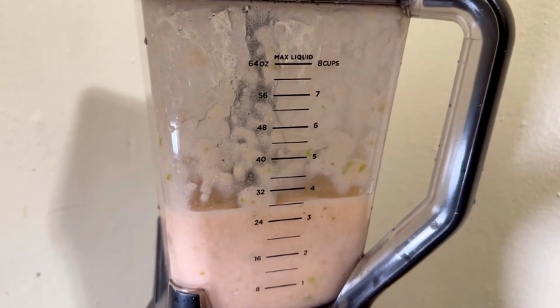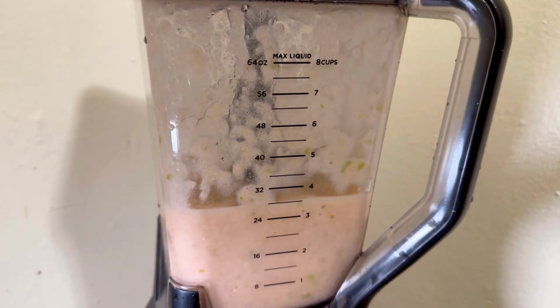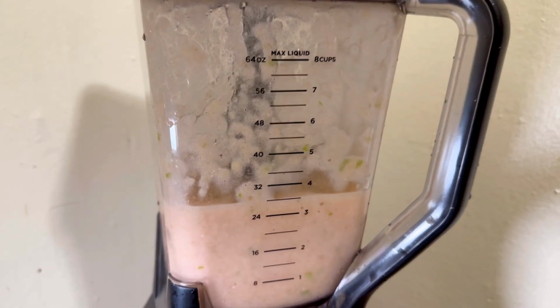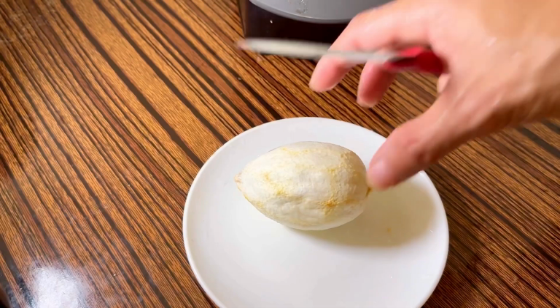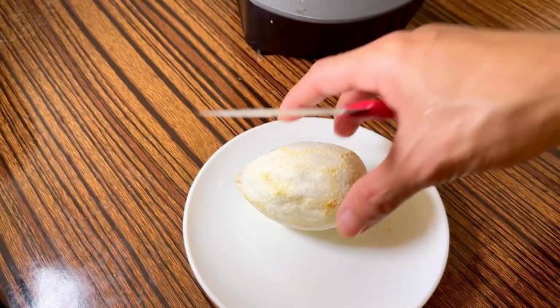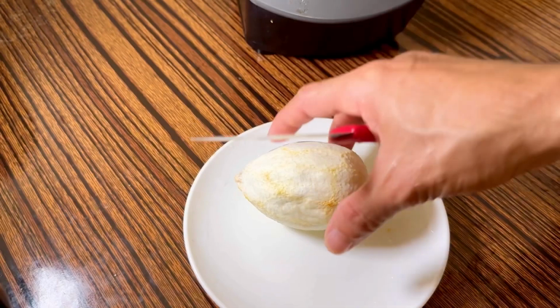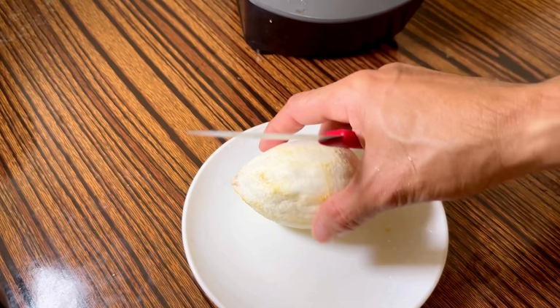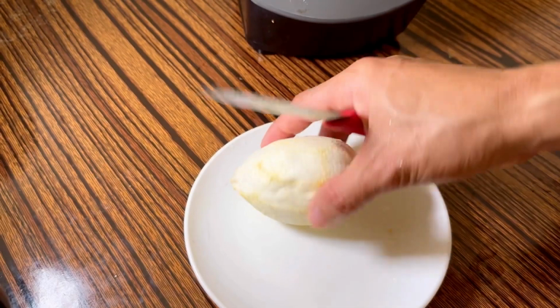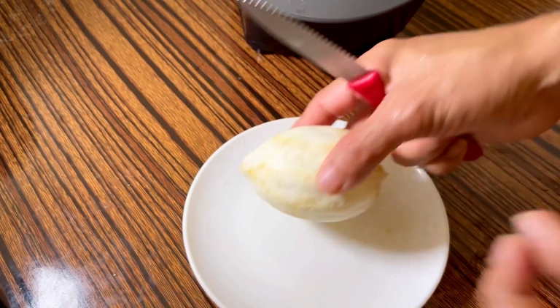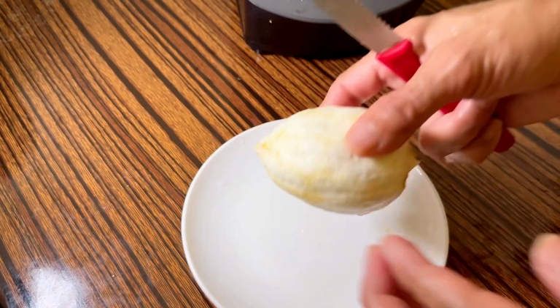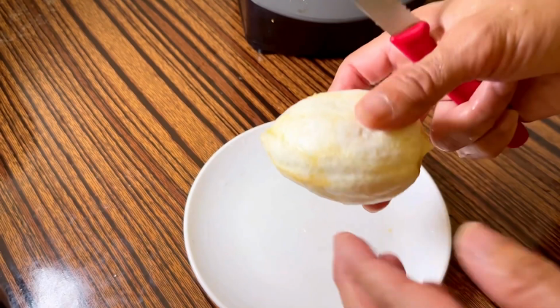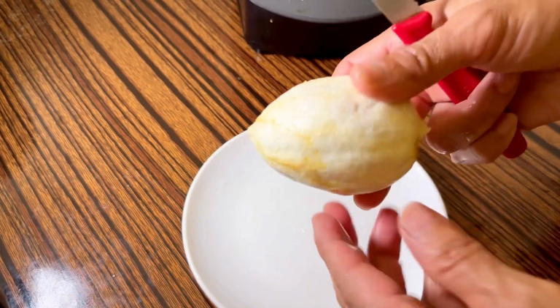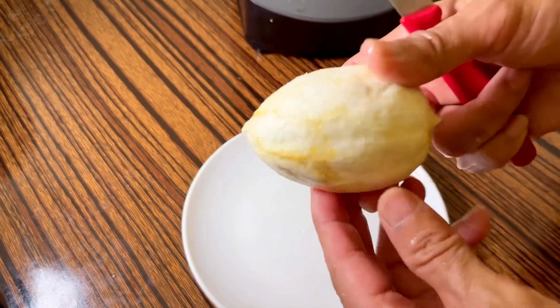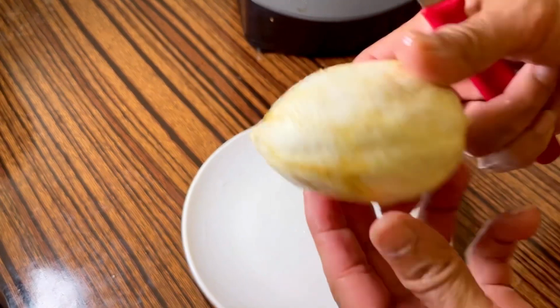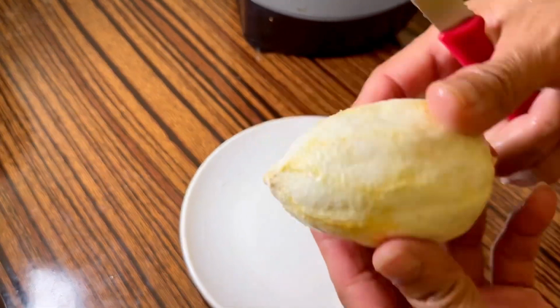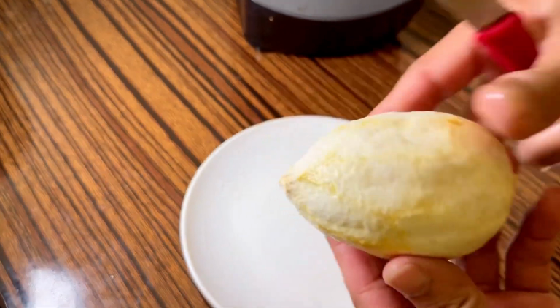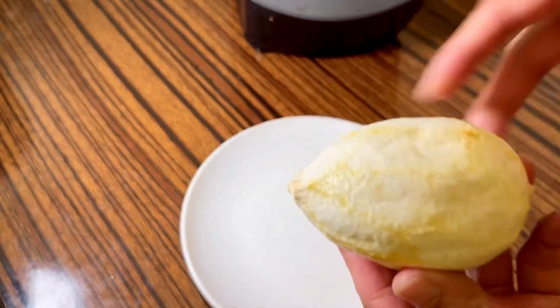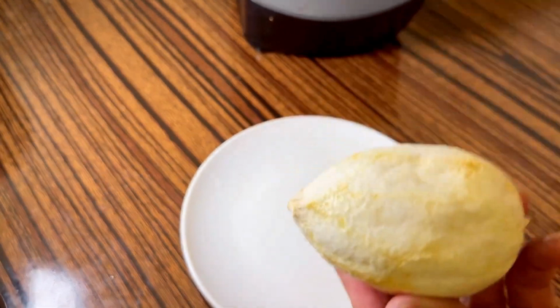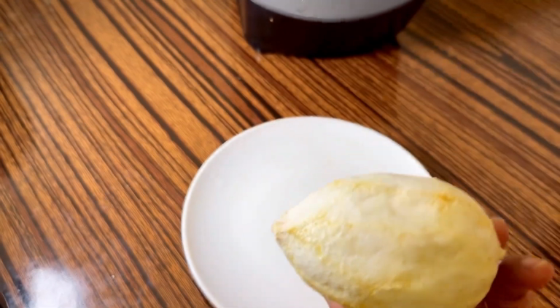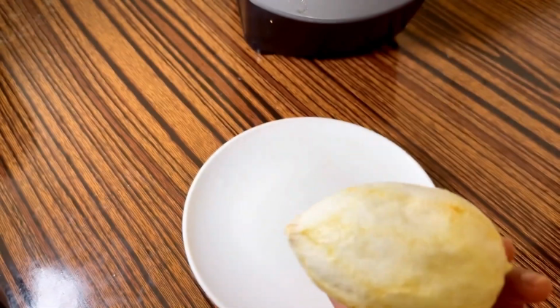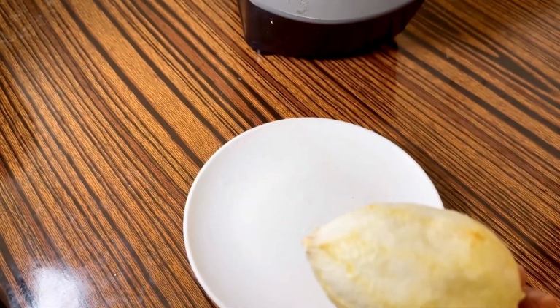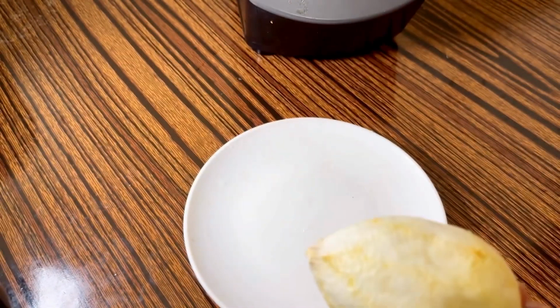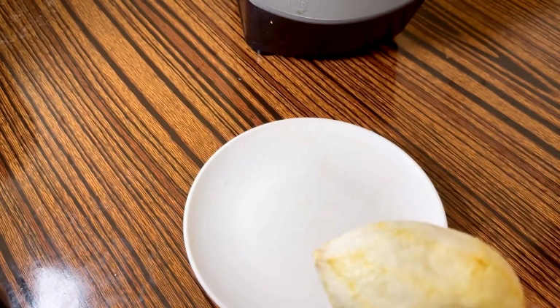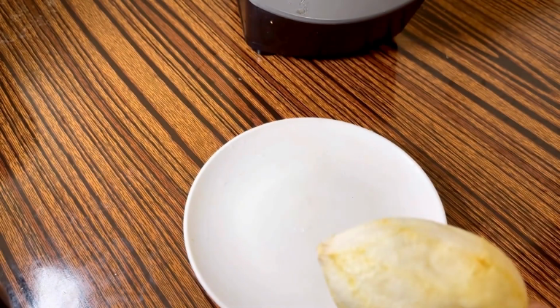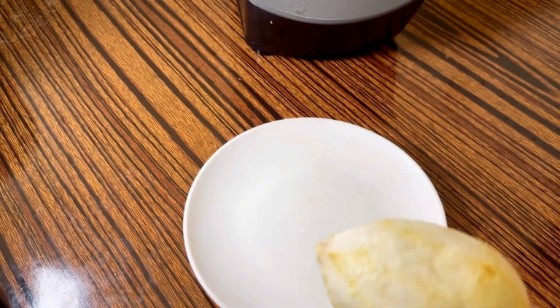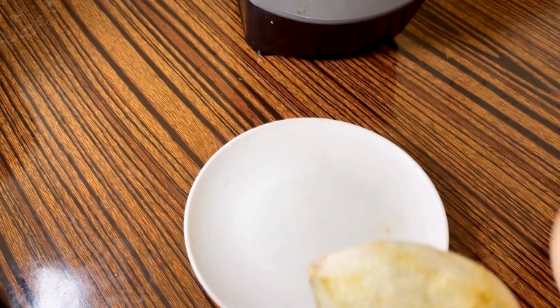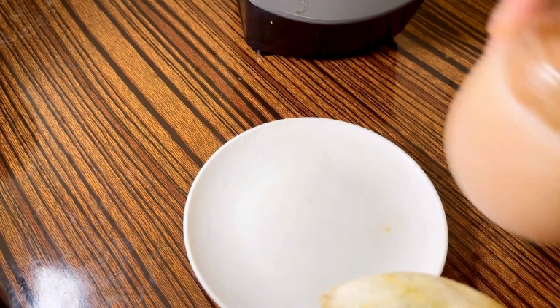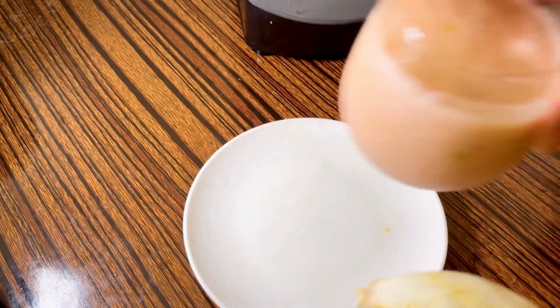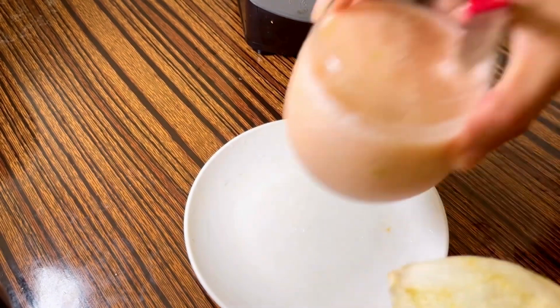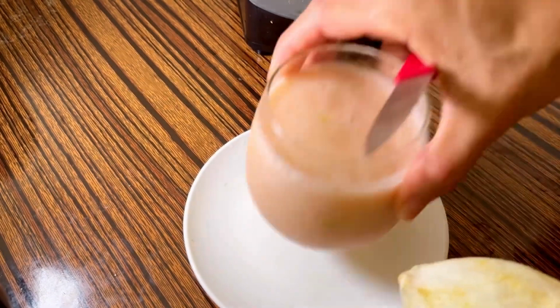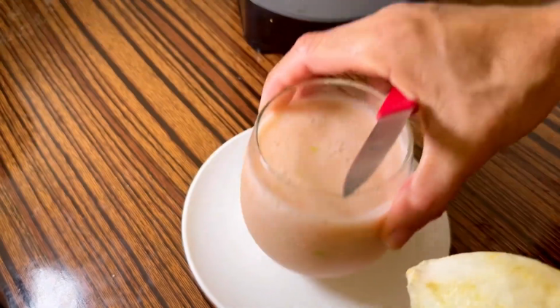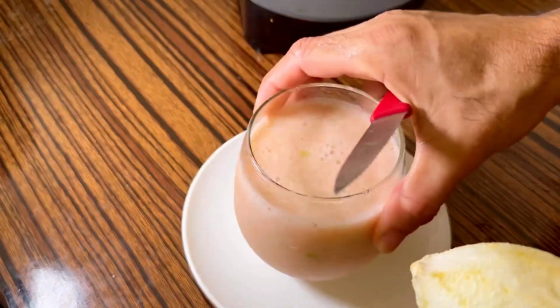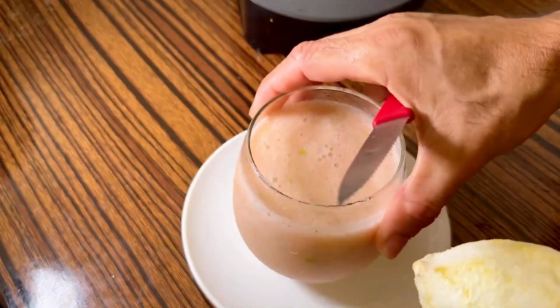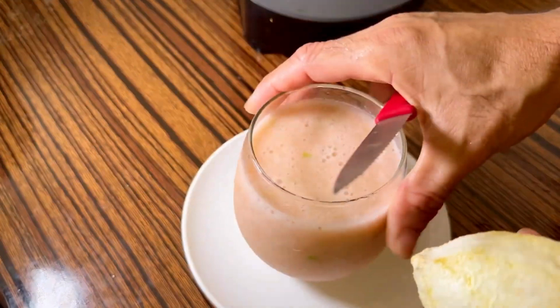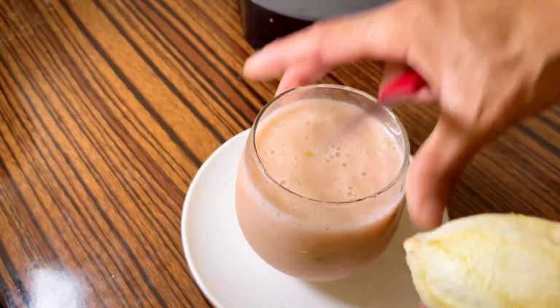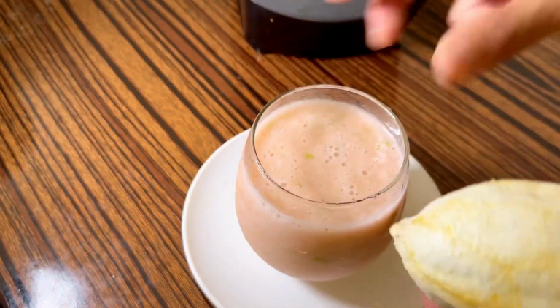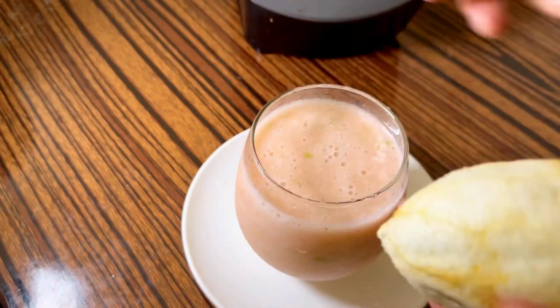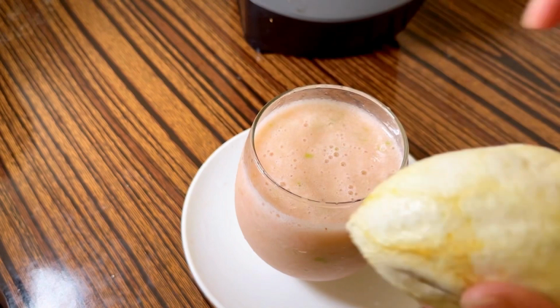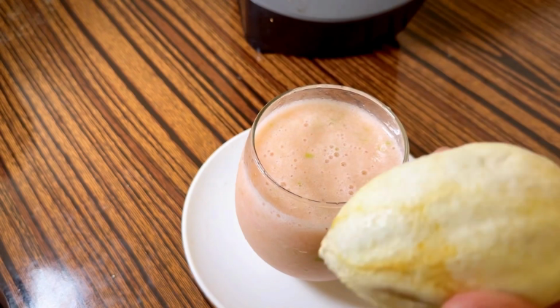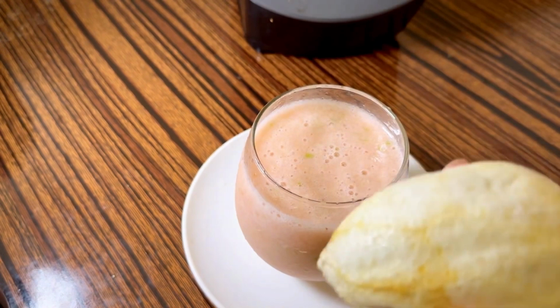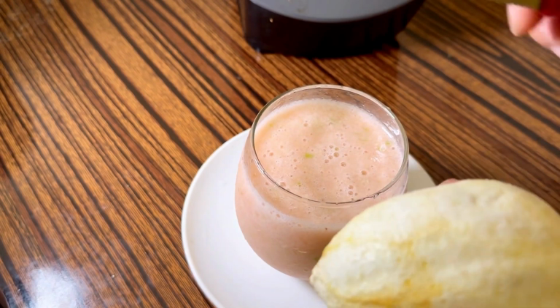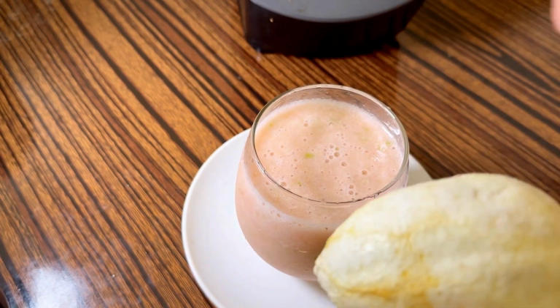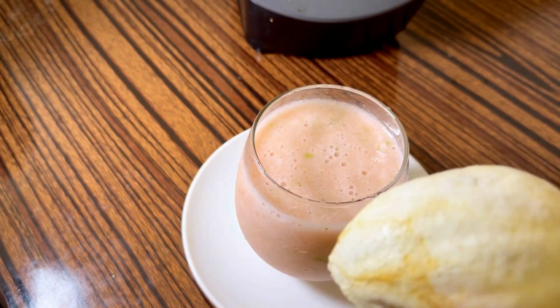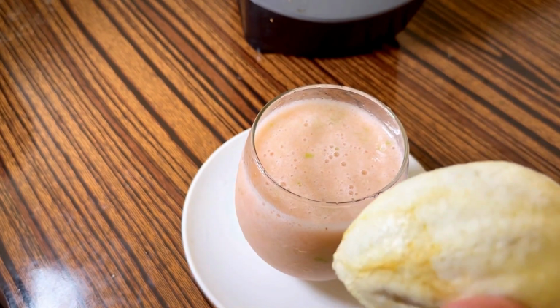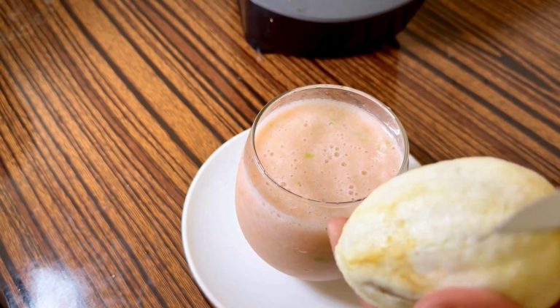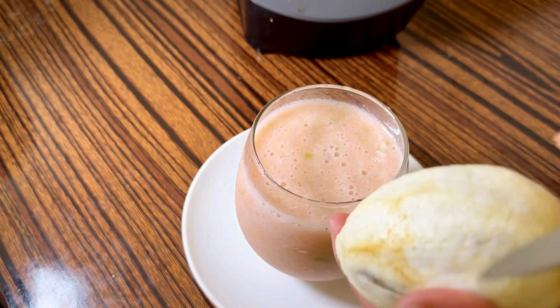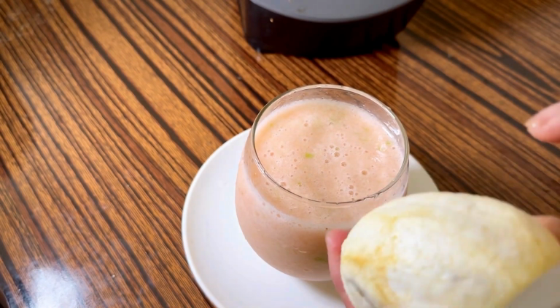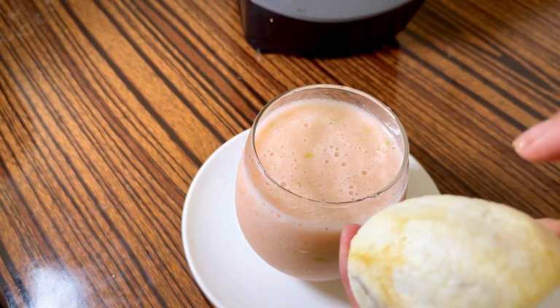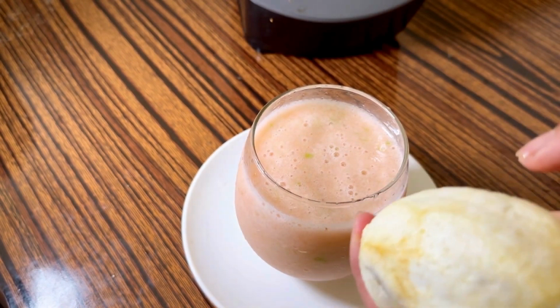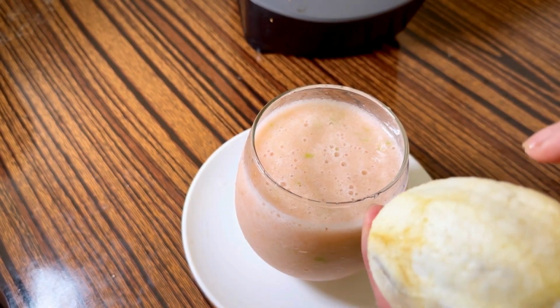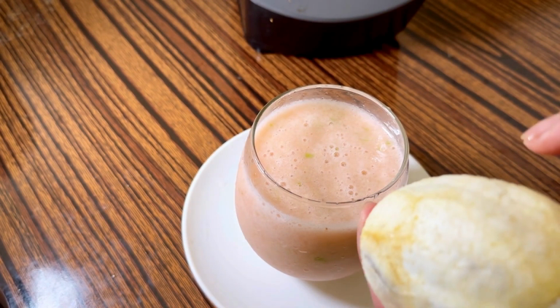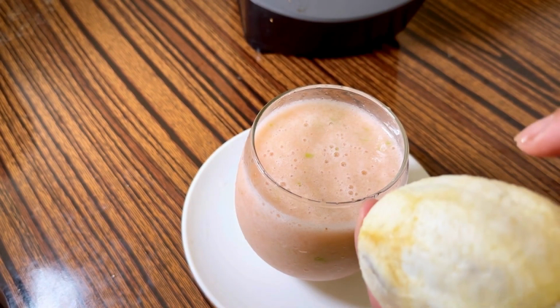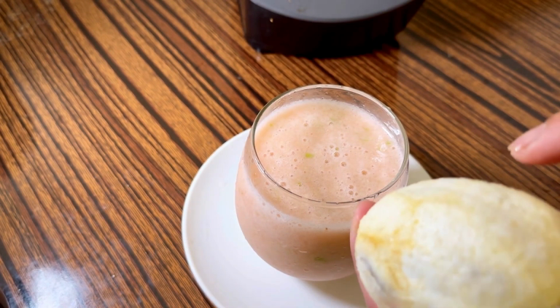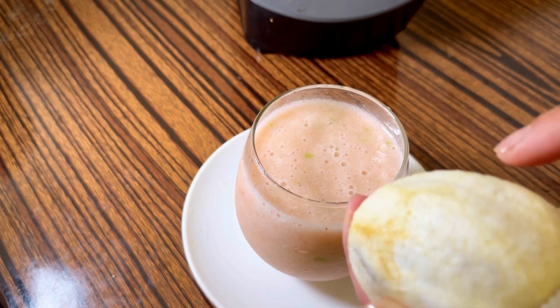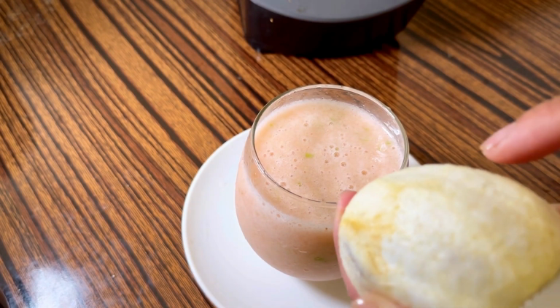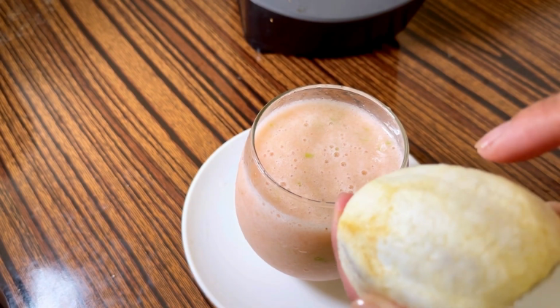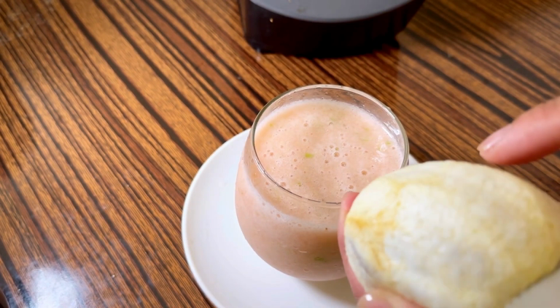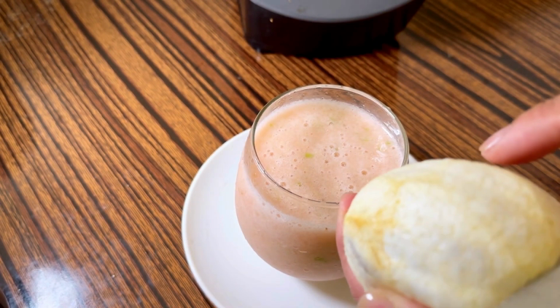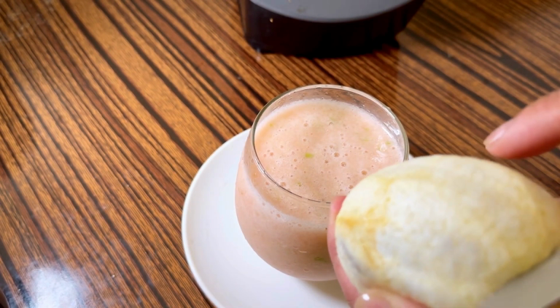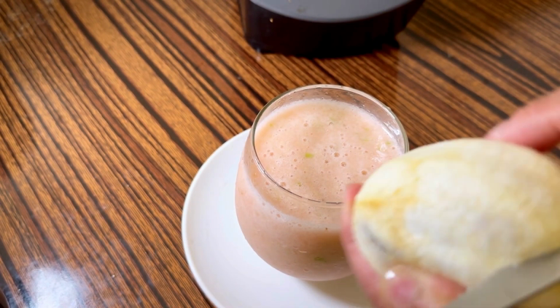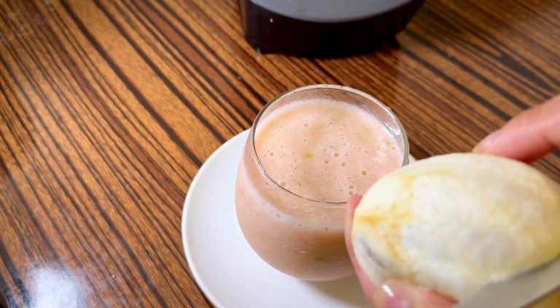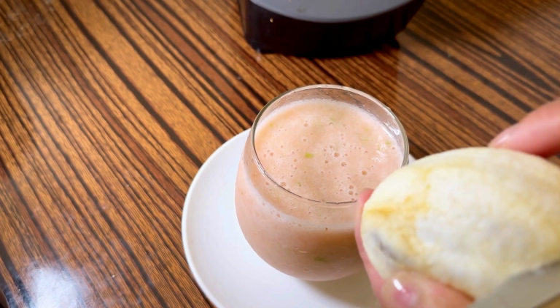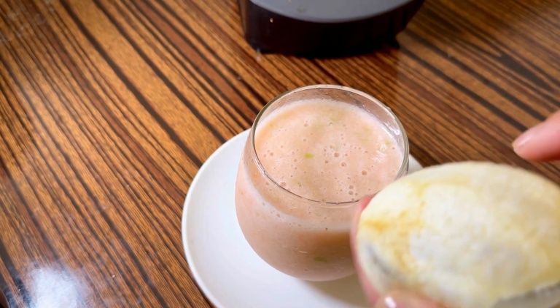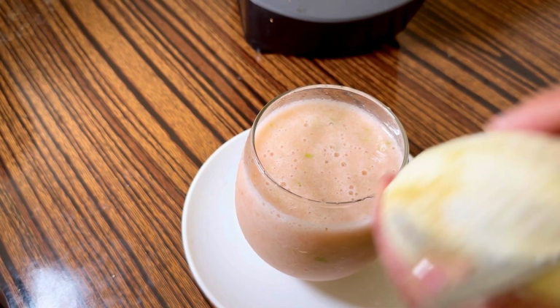Okay, the lemon — peel the skin only, okay.